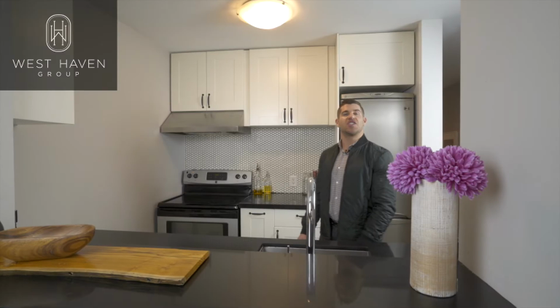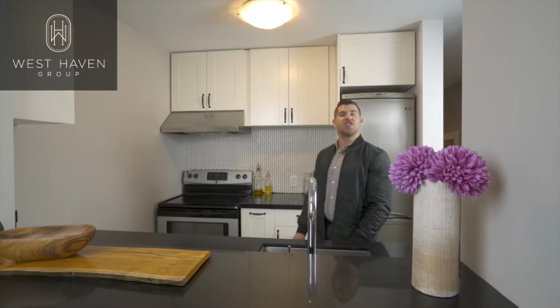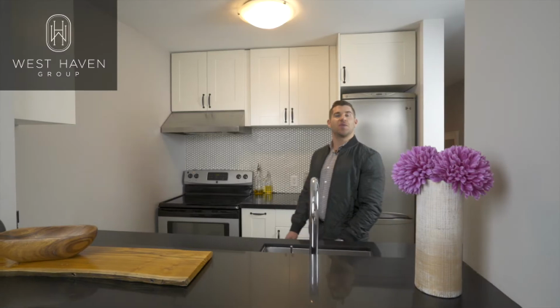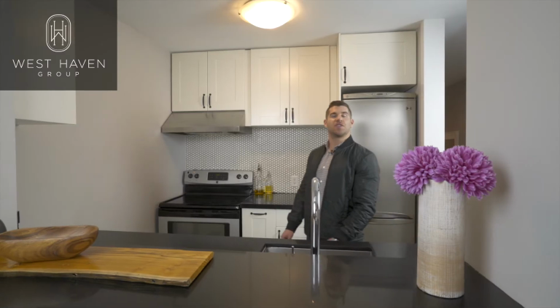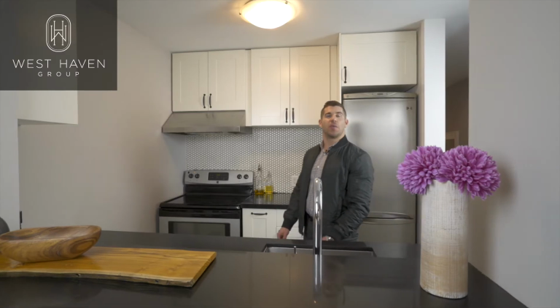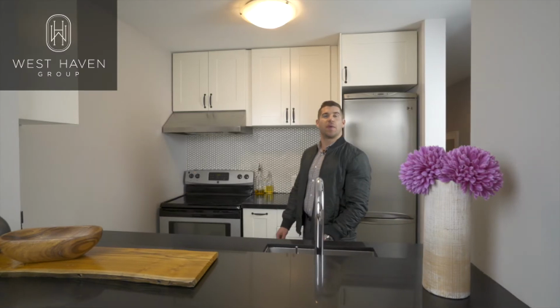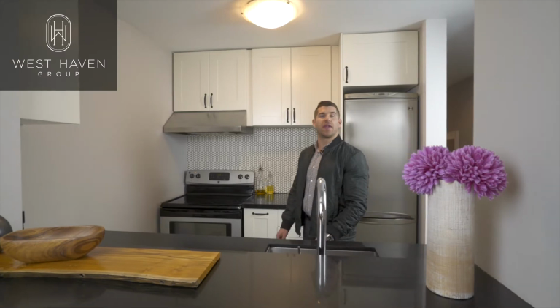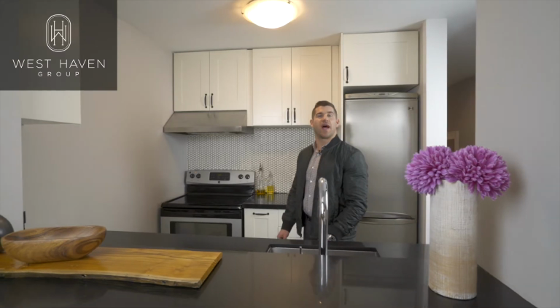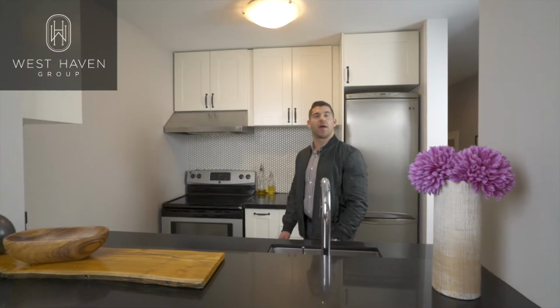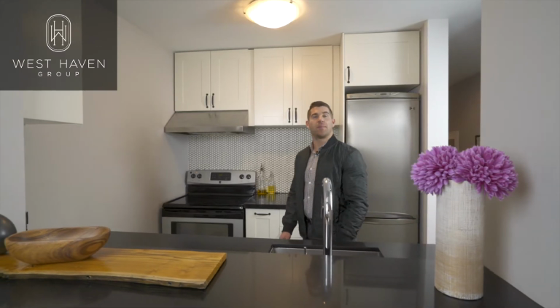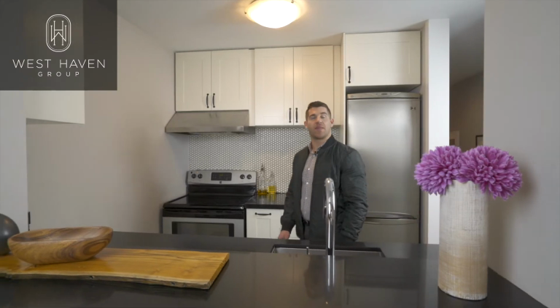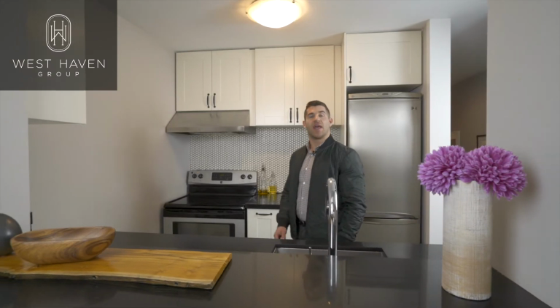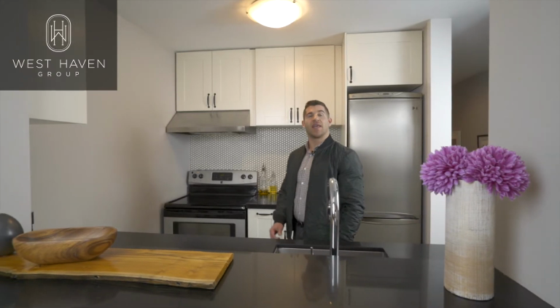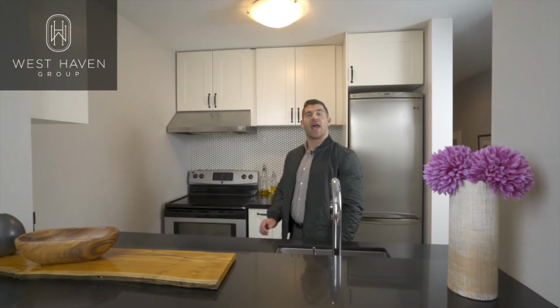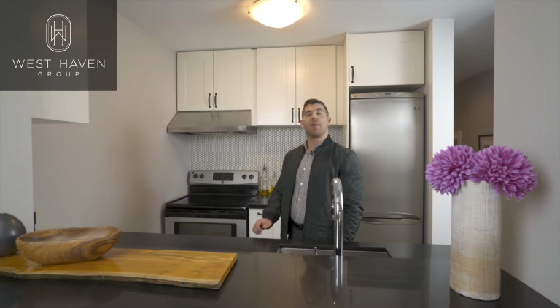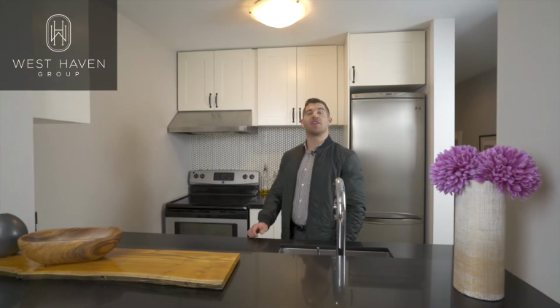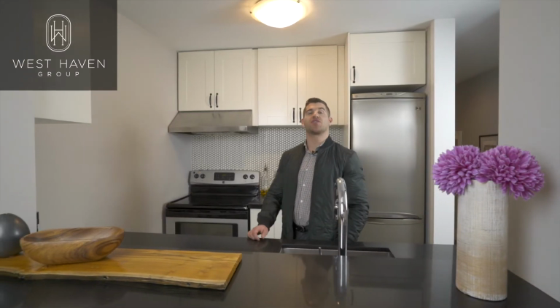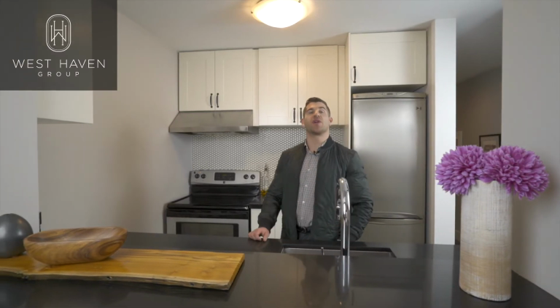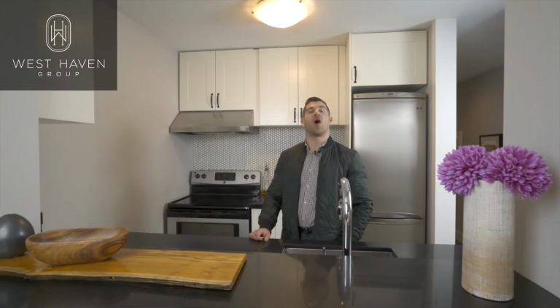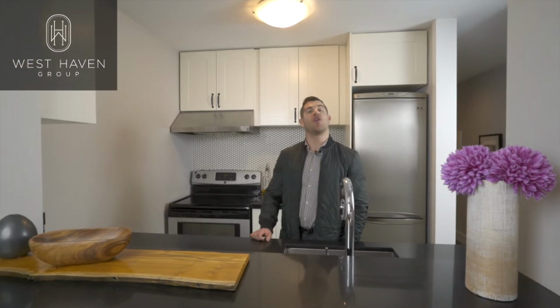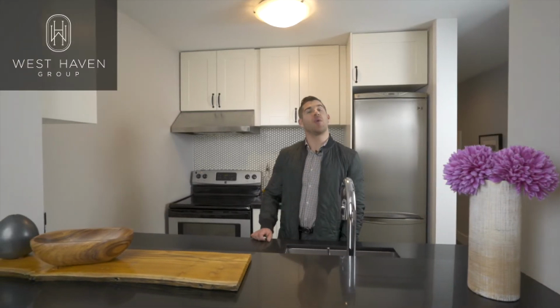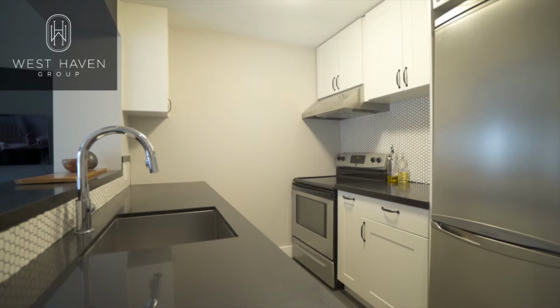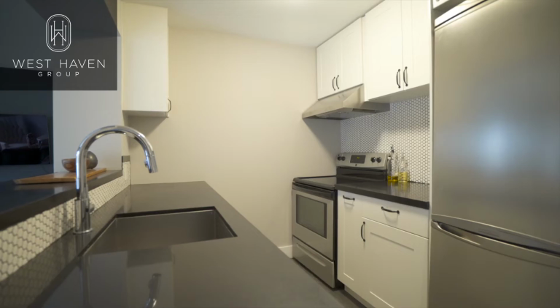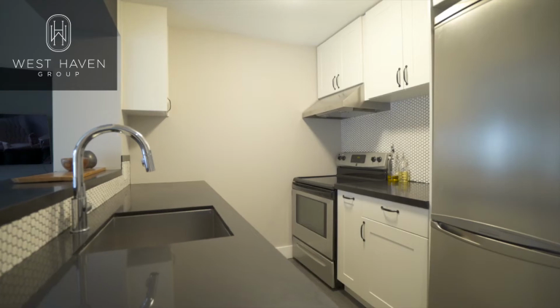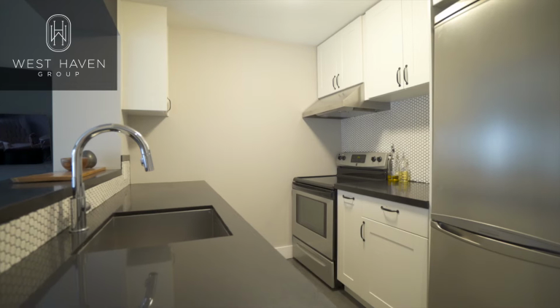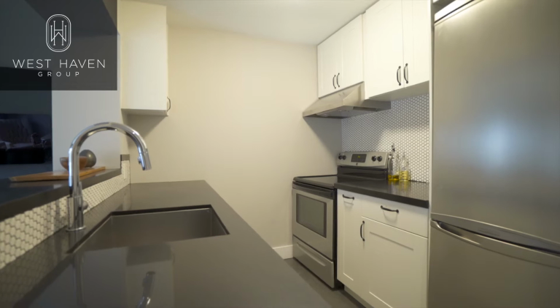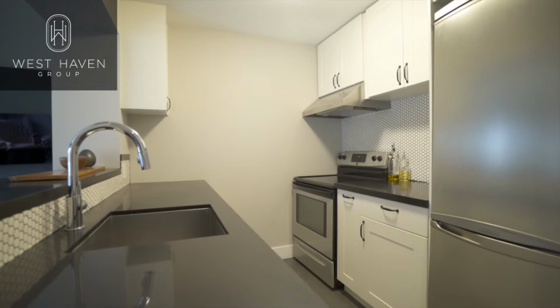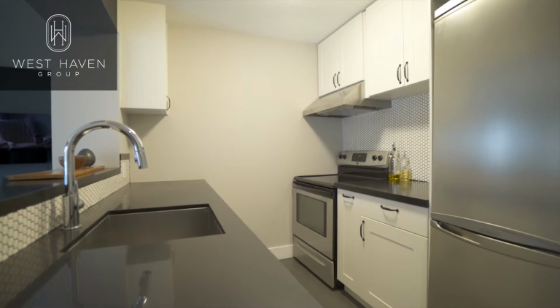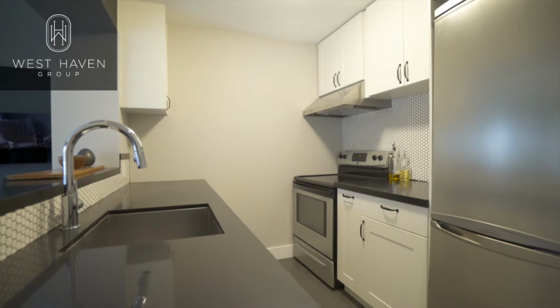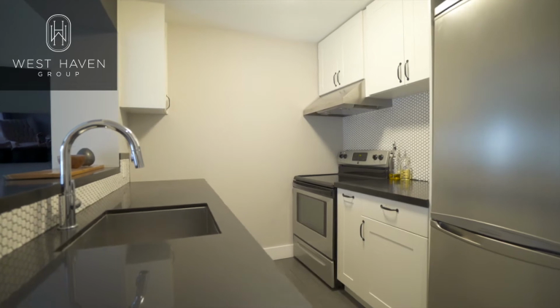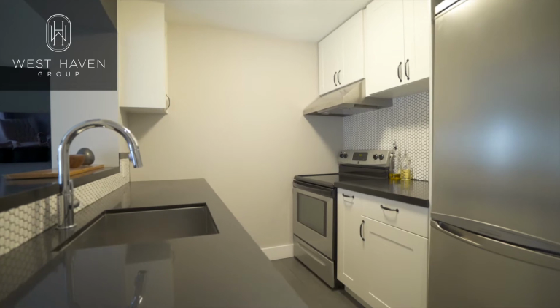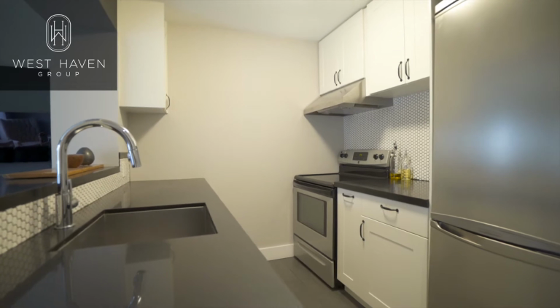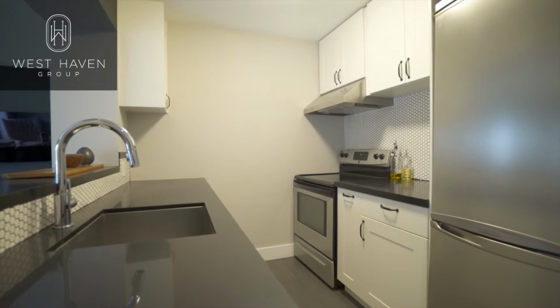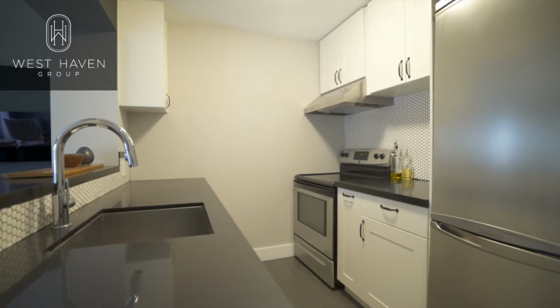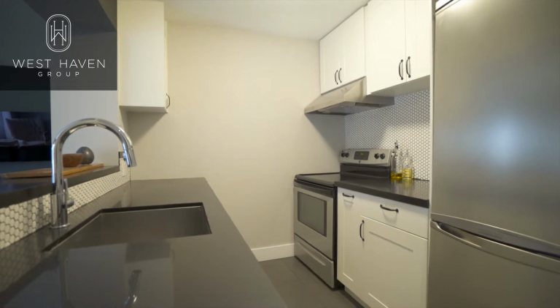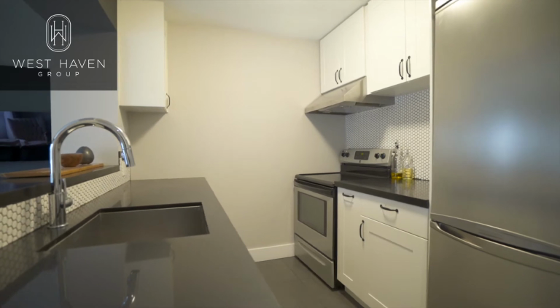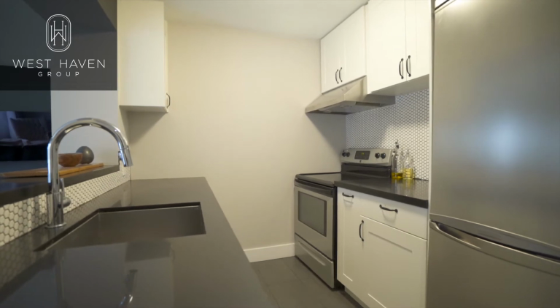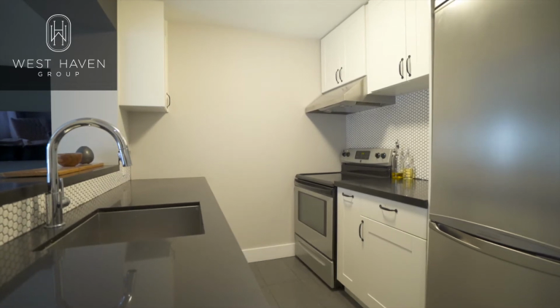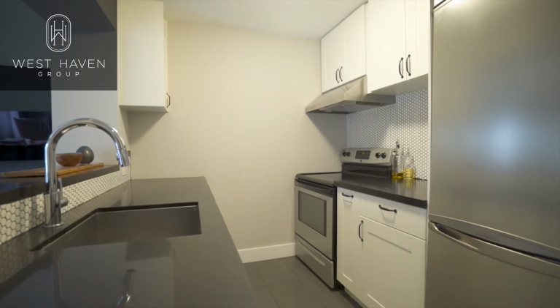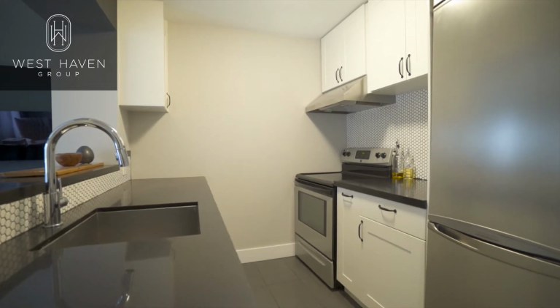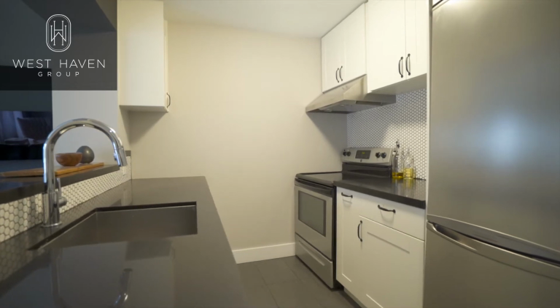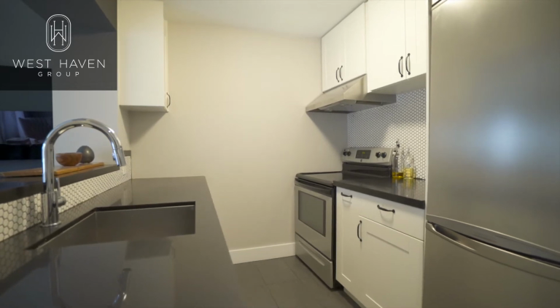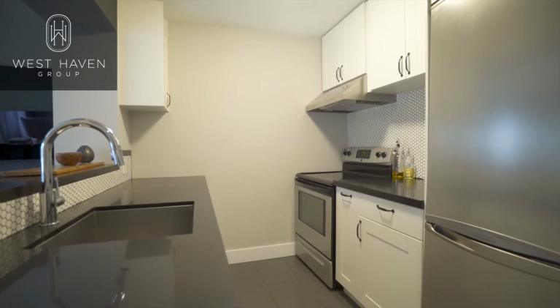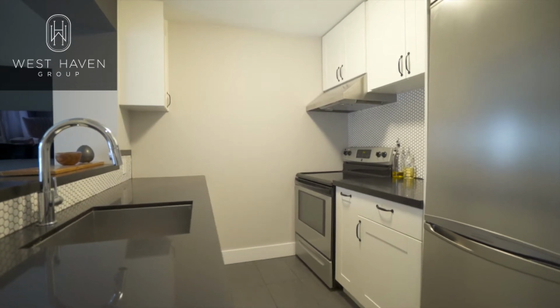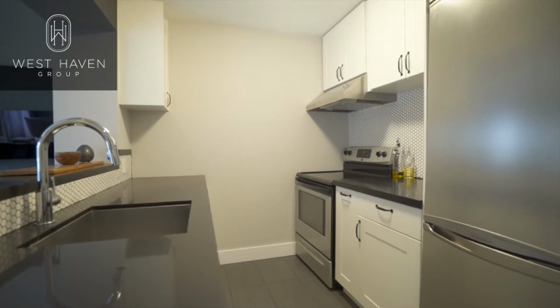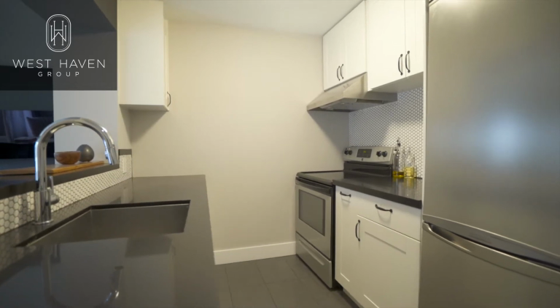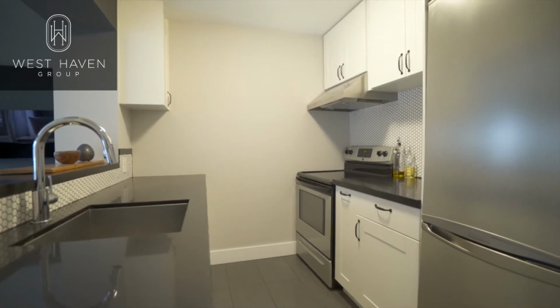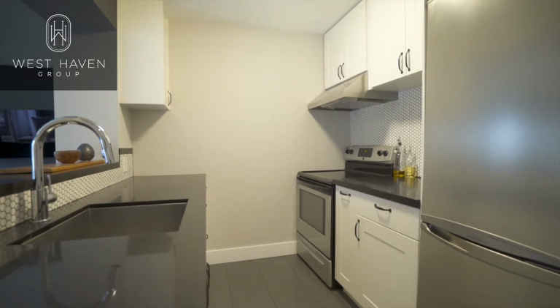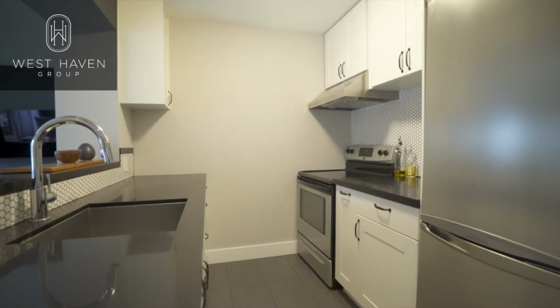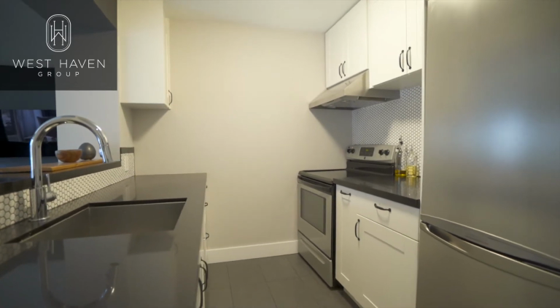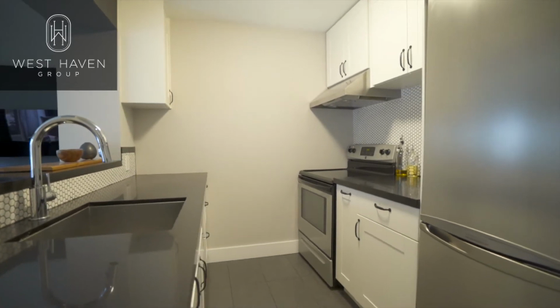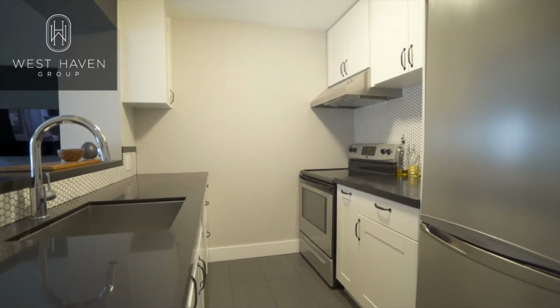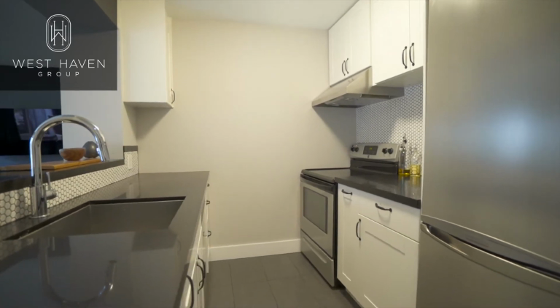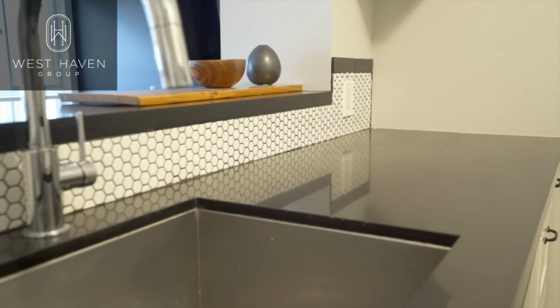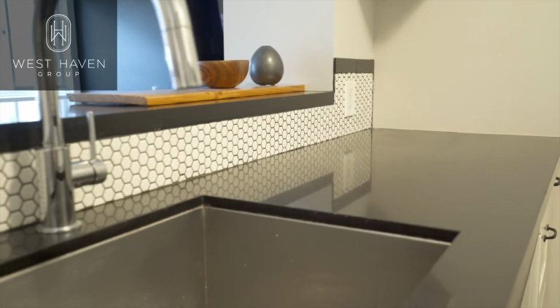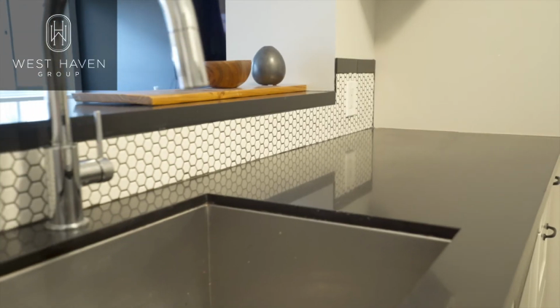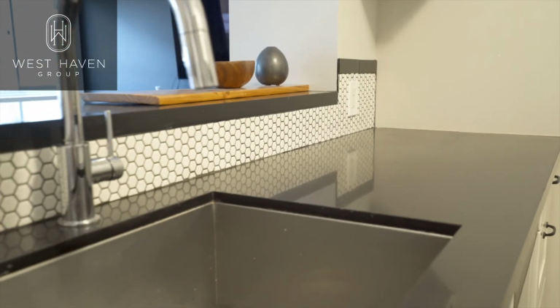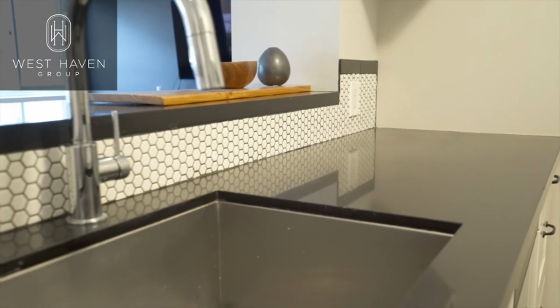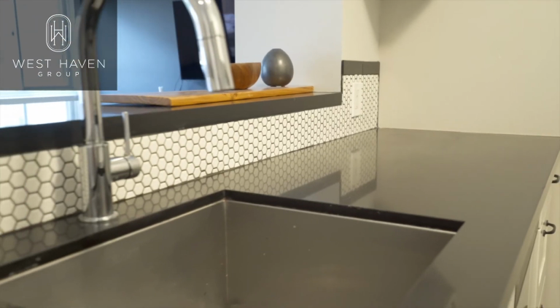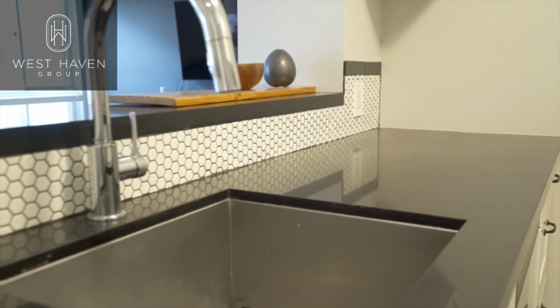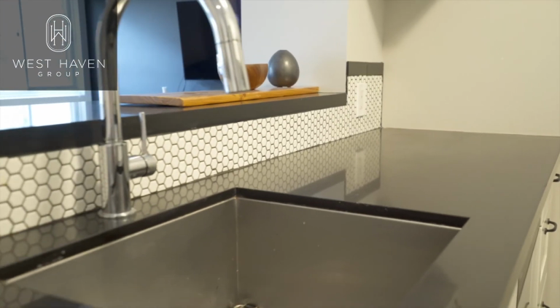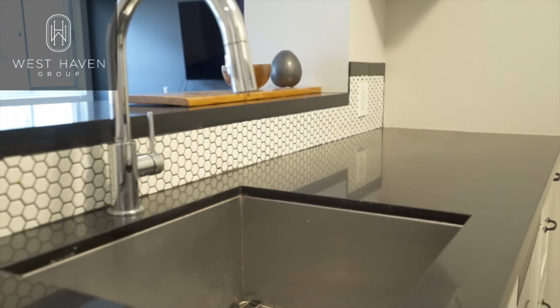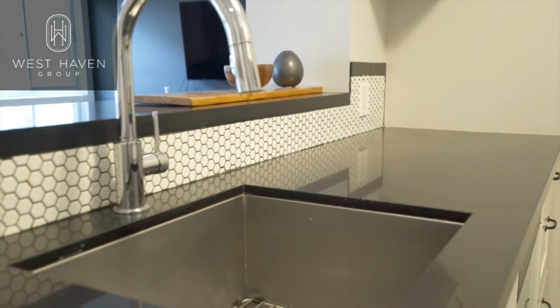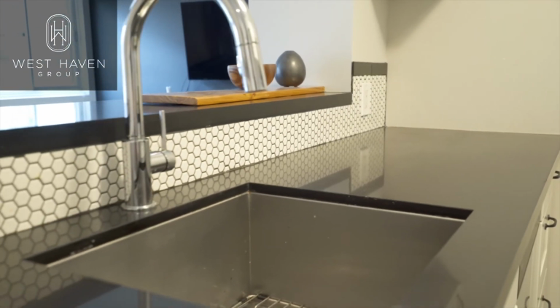The kitchen was opened up, with cabinetry all the way to the ceiling, stone countertops, and a cute and timeless backsplash design.